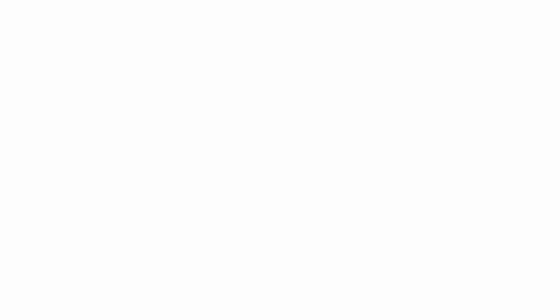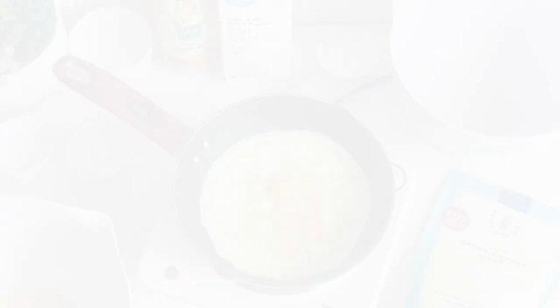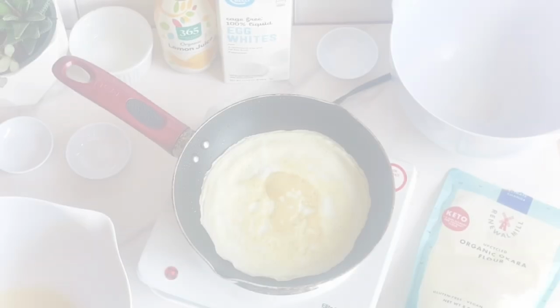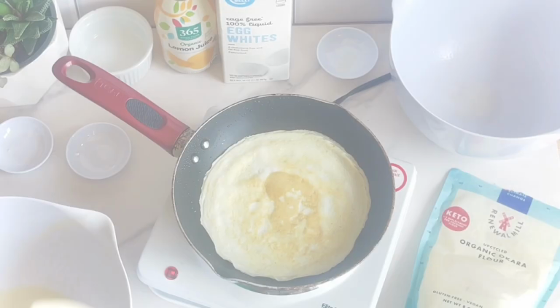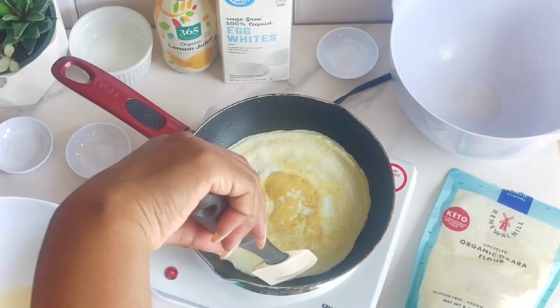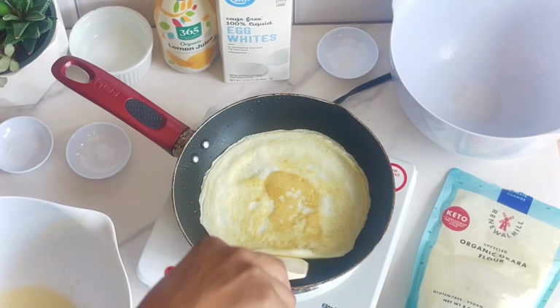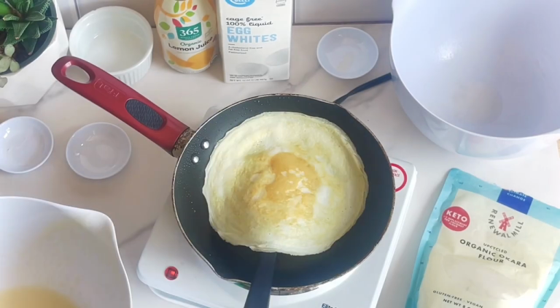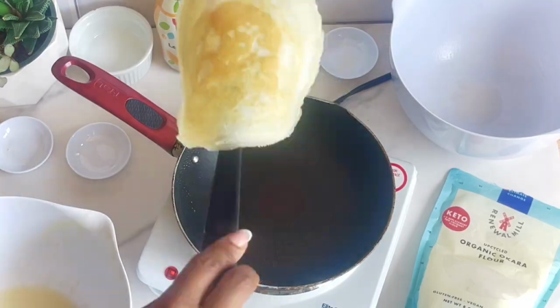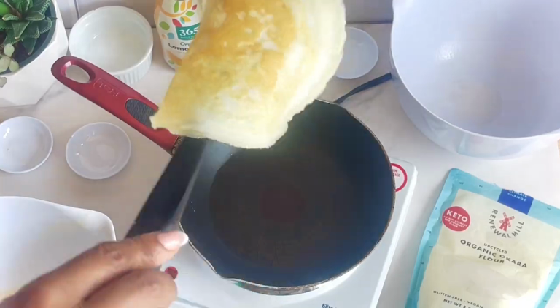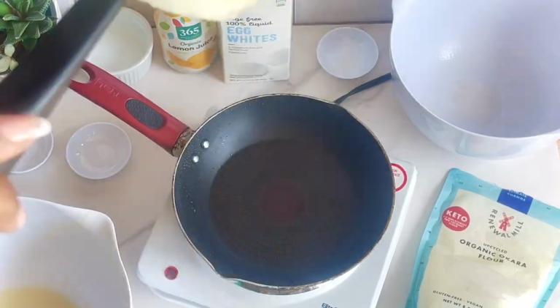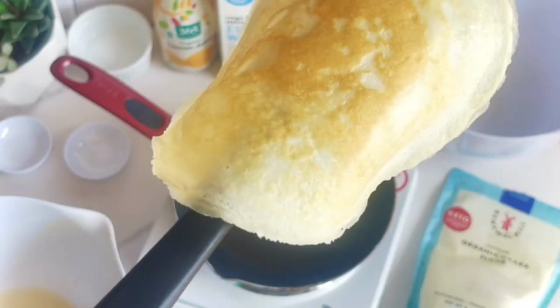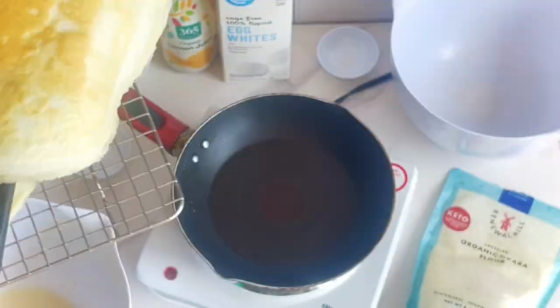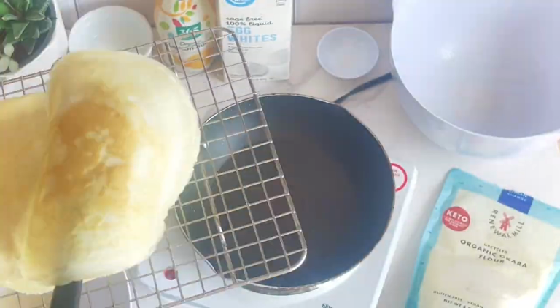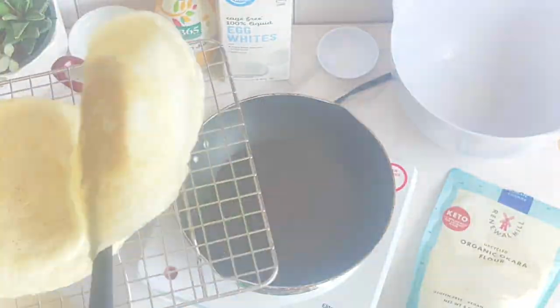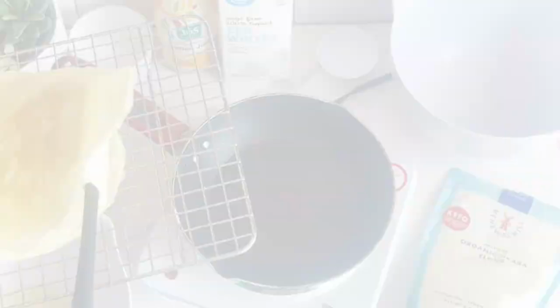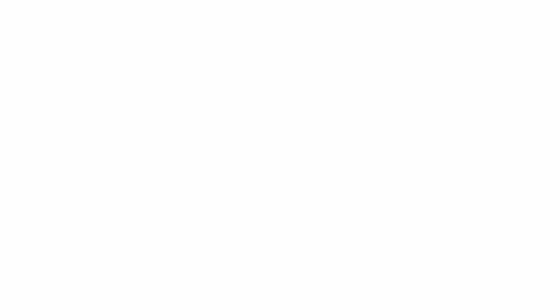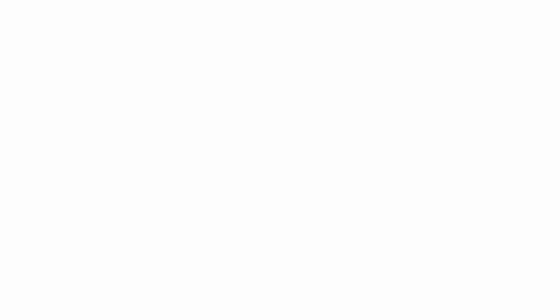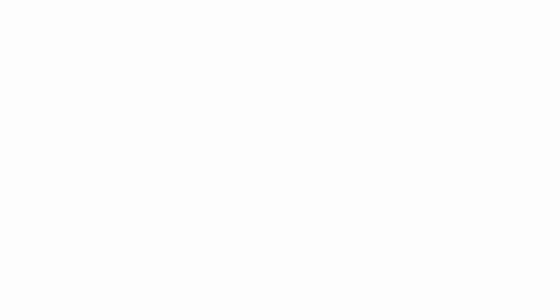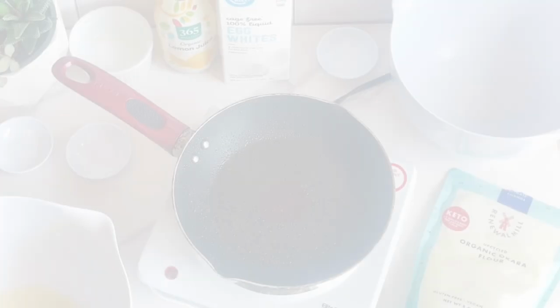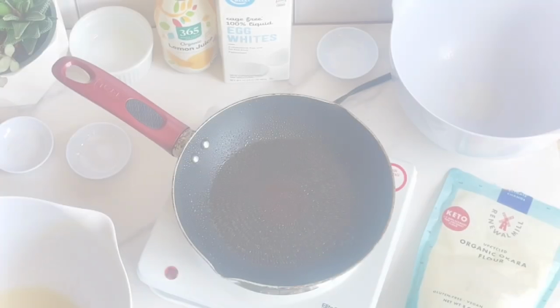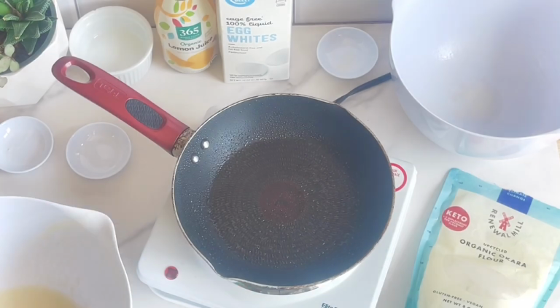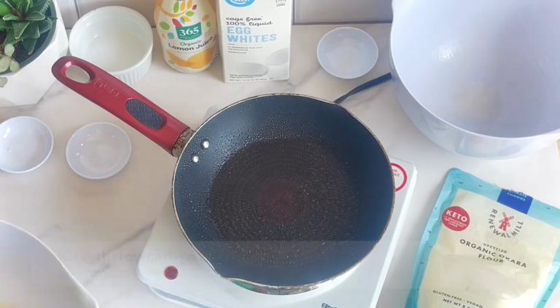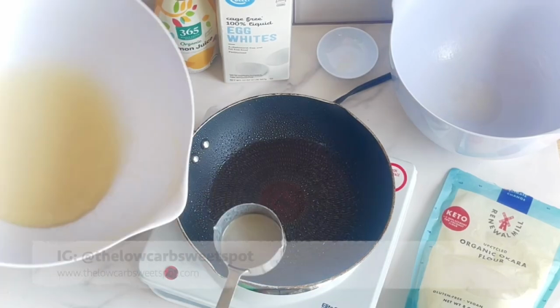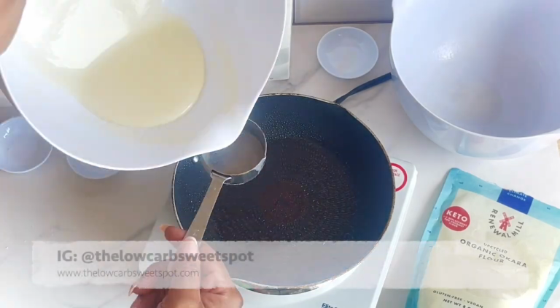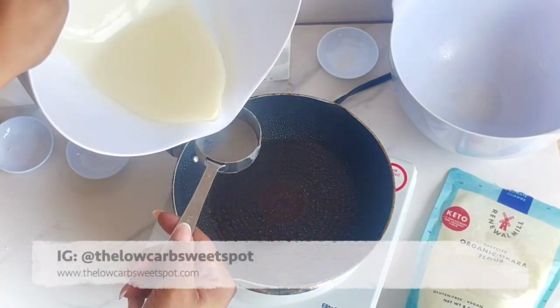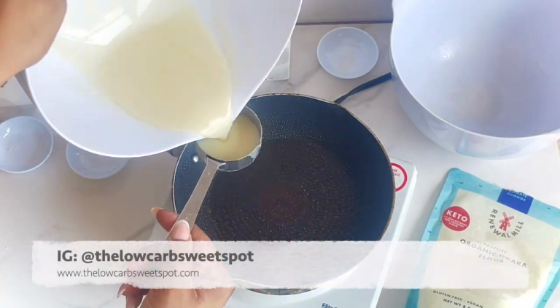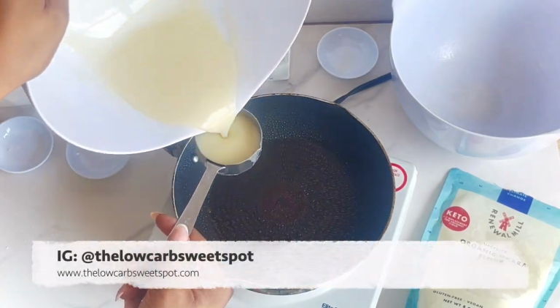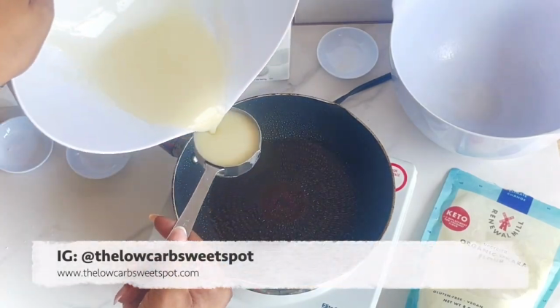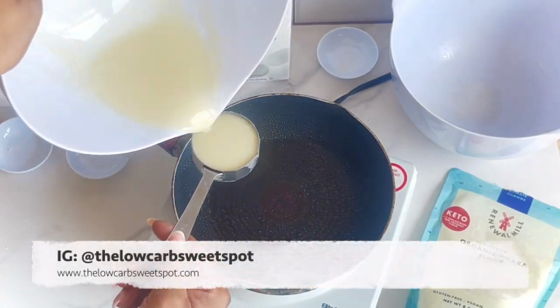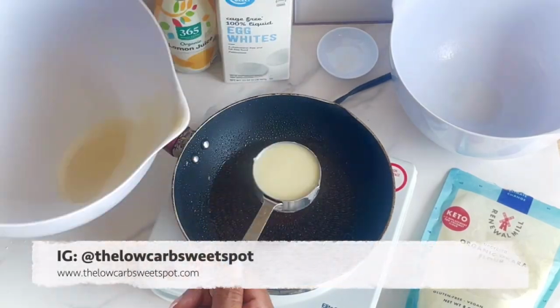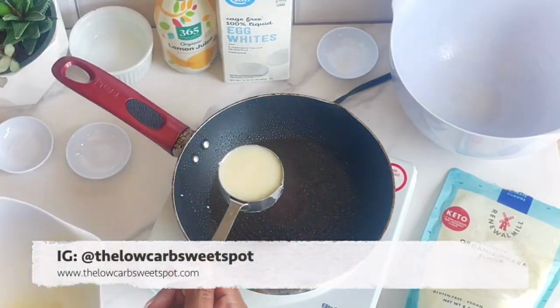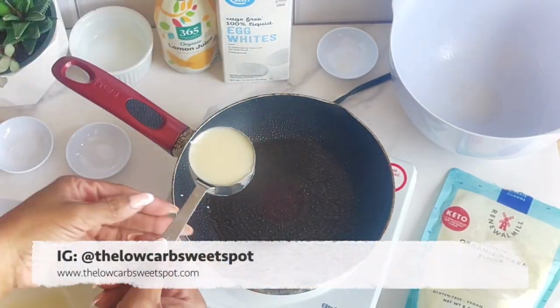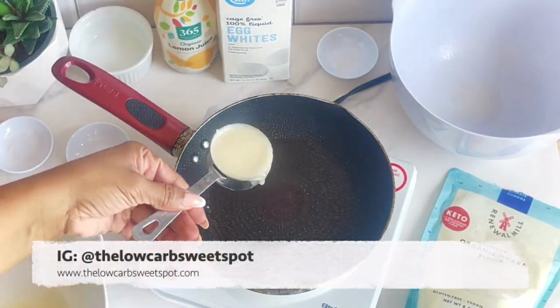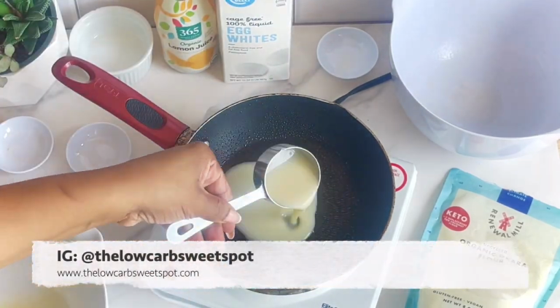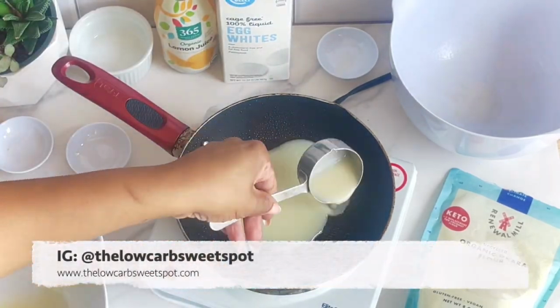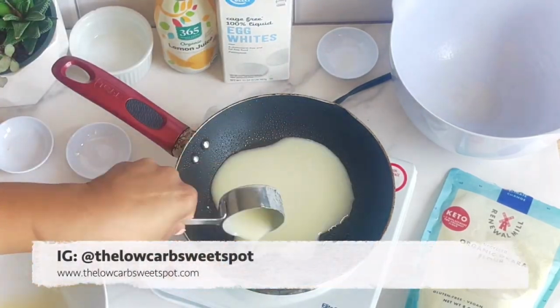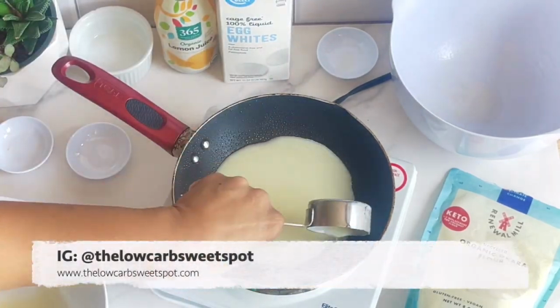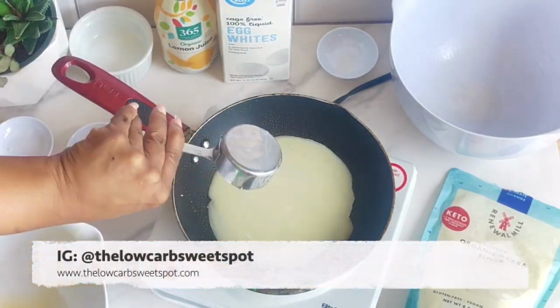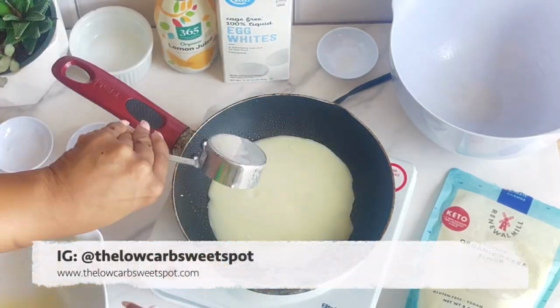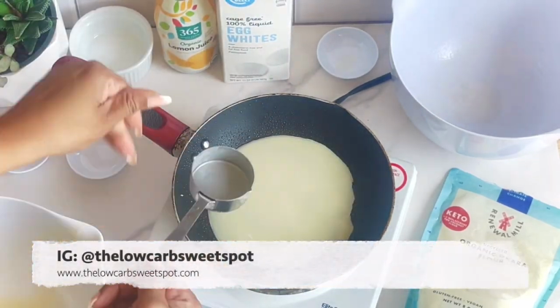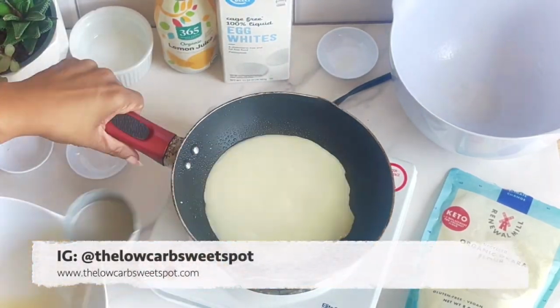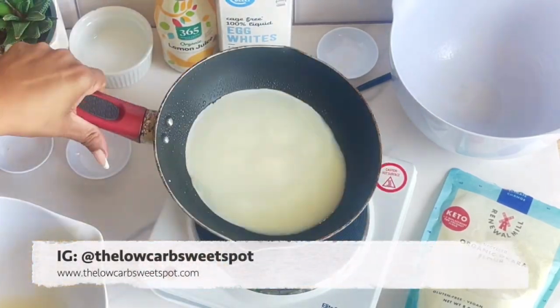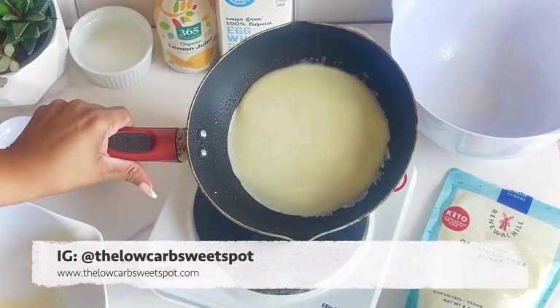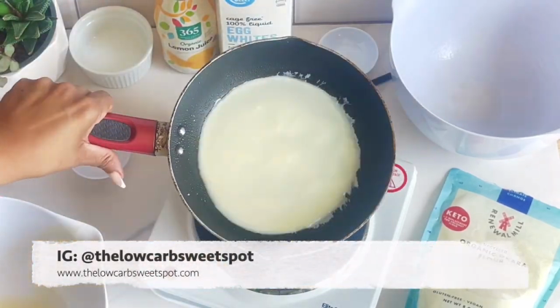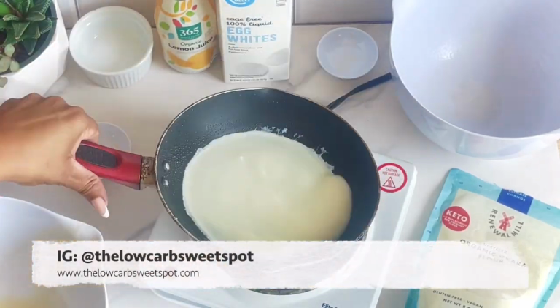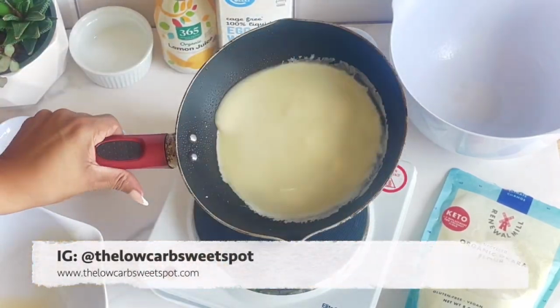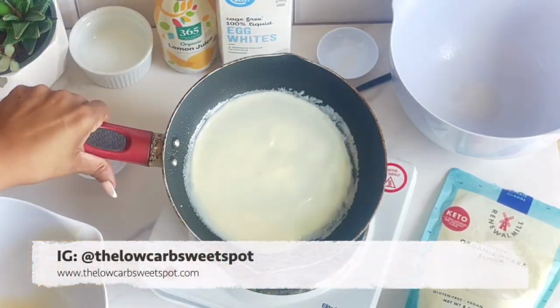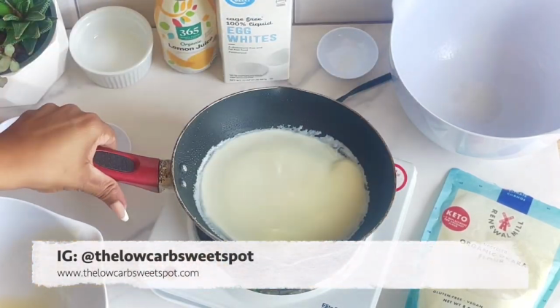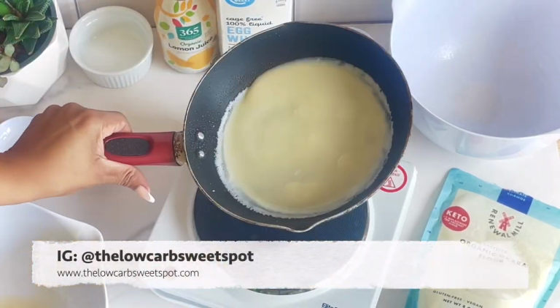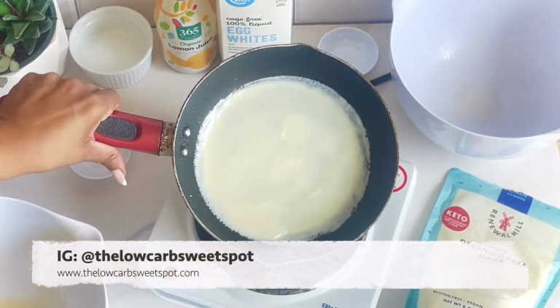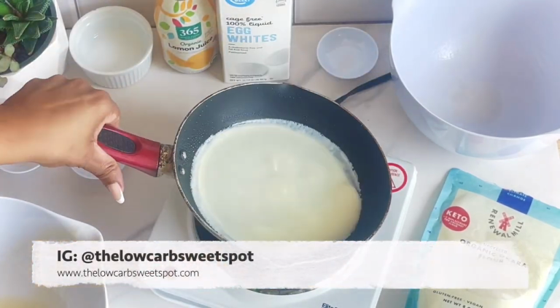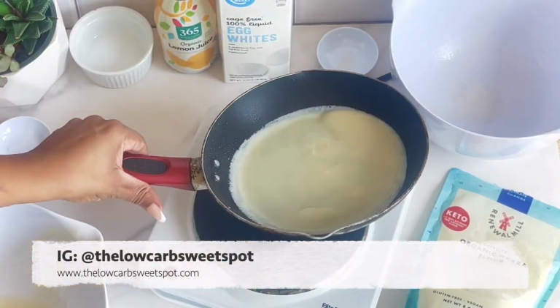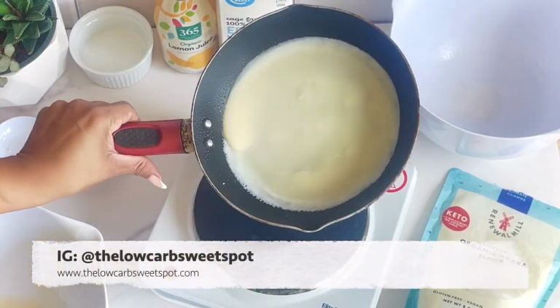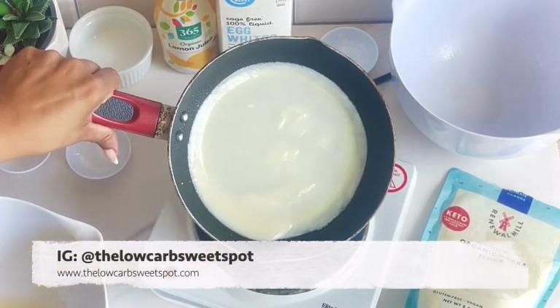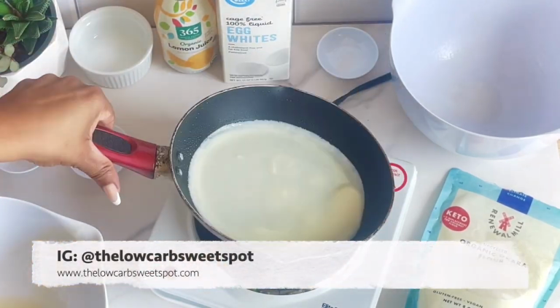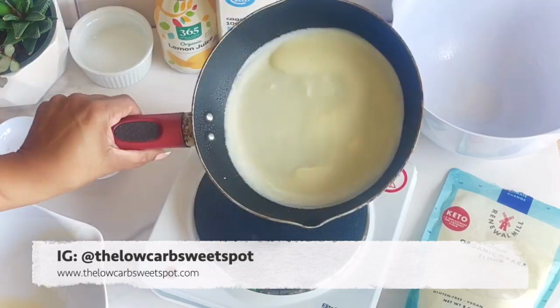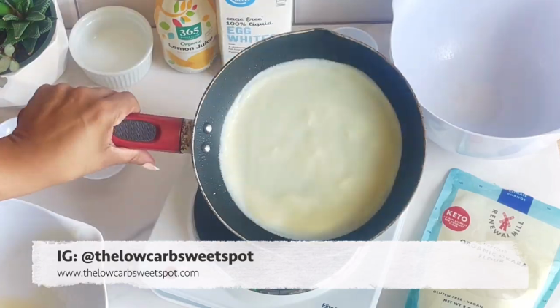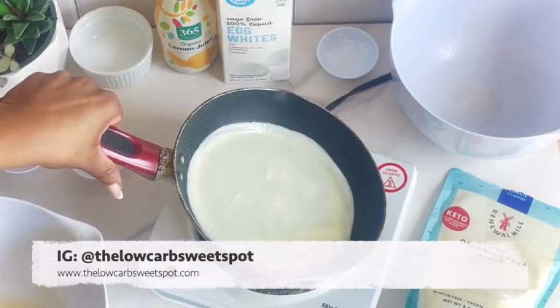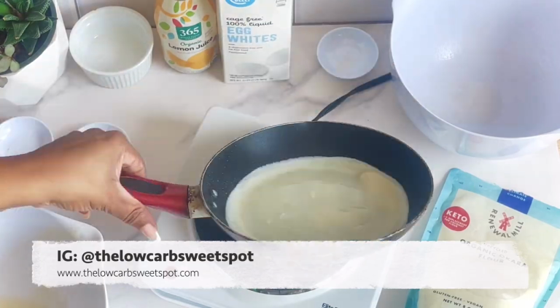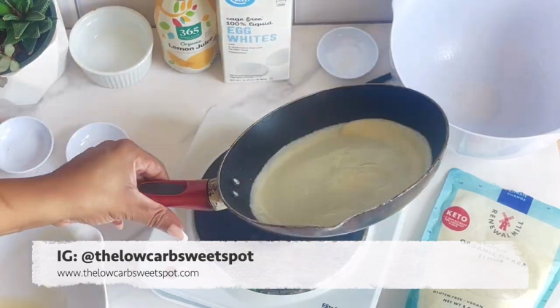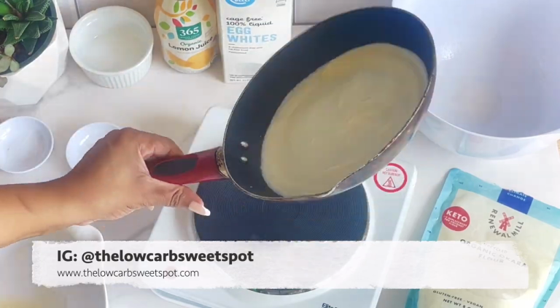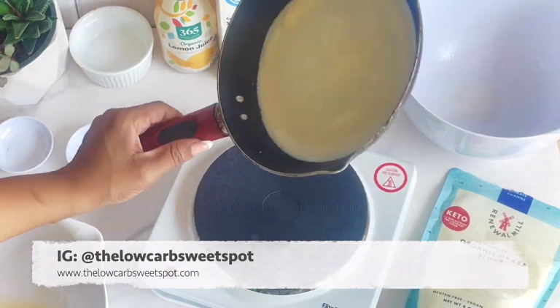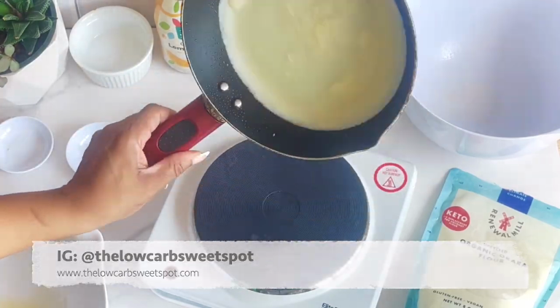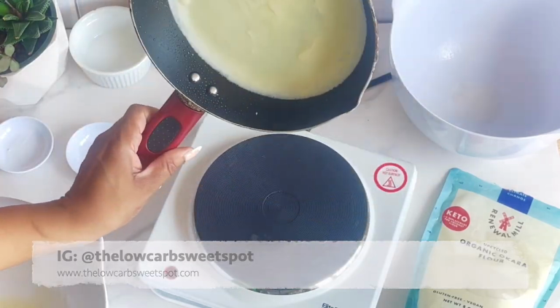Go ahead and tag me on Instagram at The Low Carb Sweet Spot if you post your results — I'd love to see how your wraps turn out.